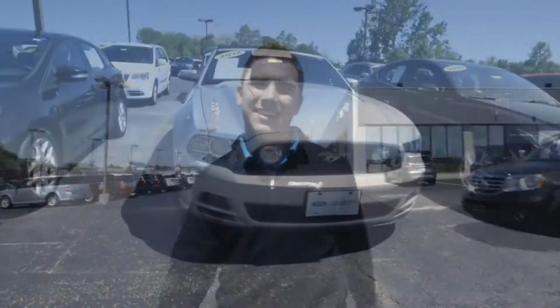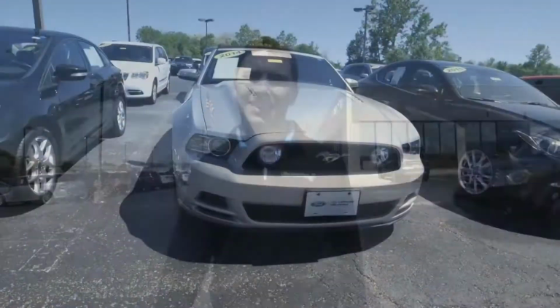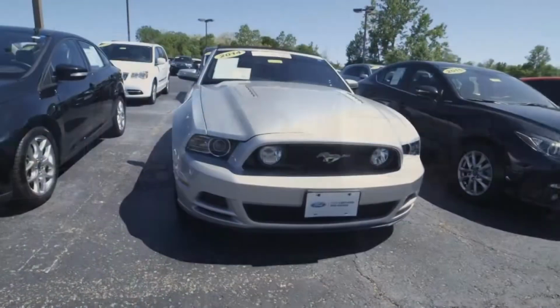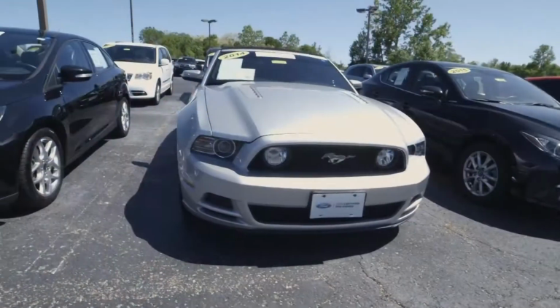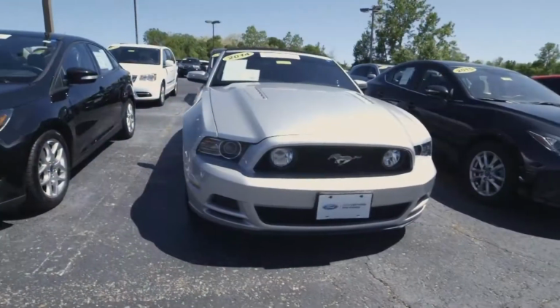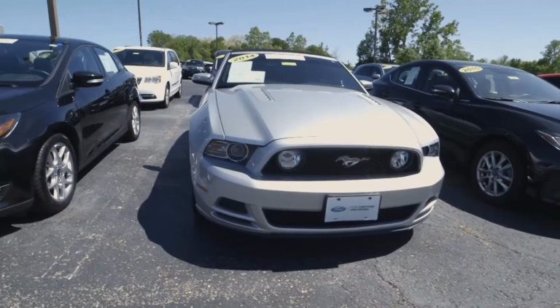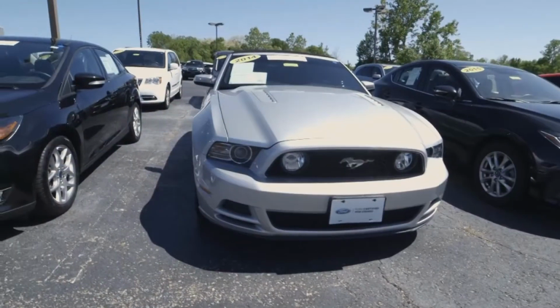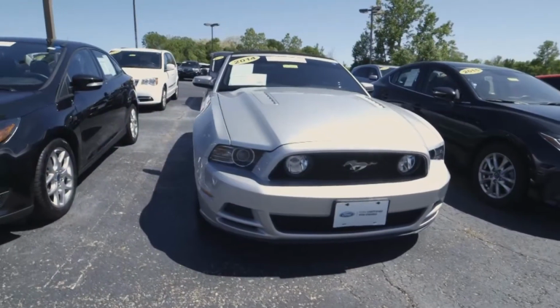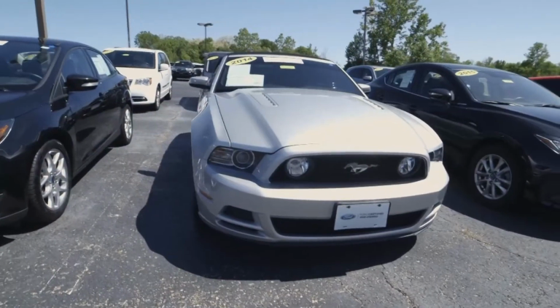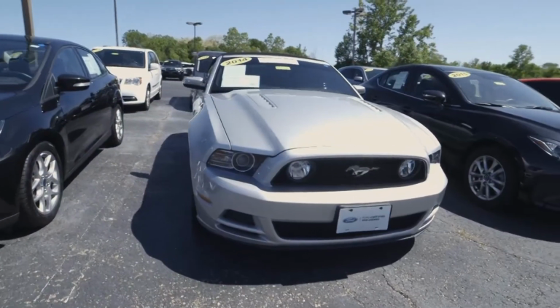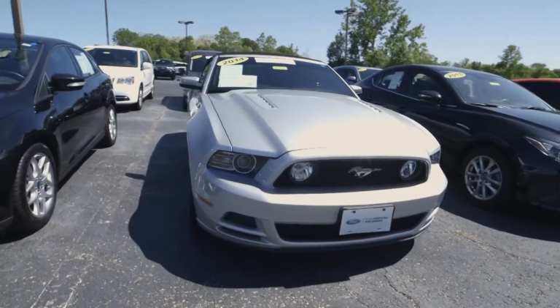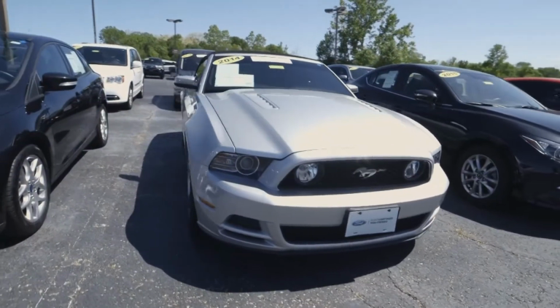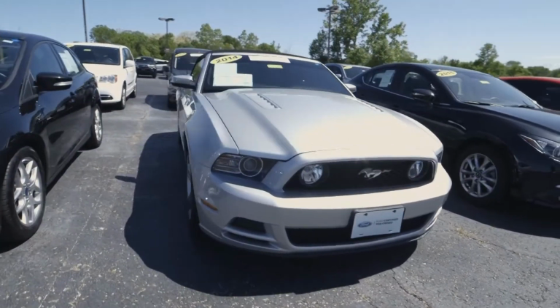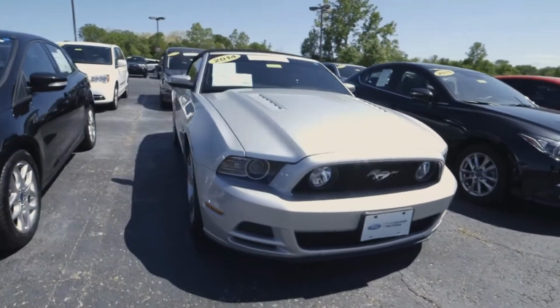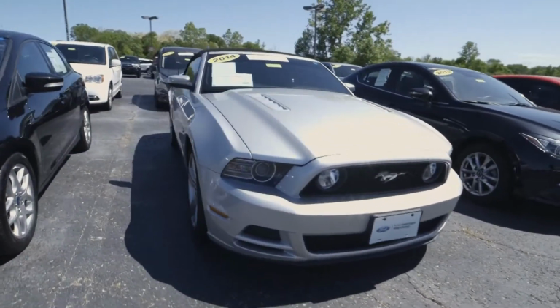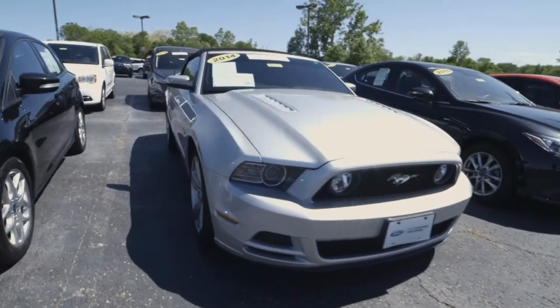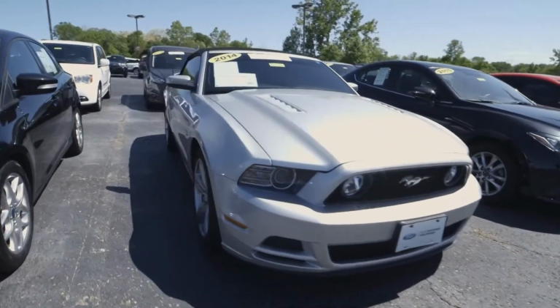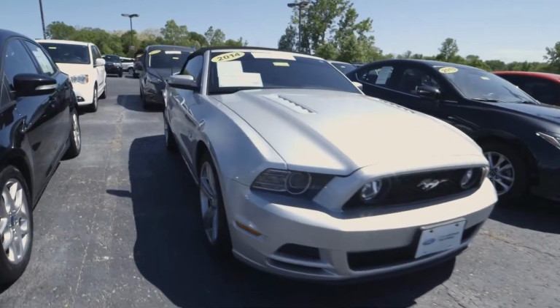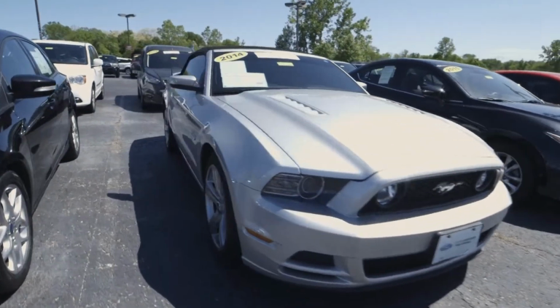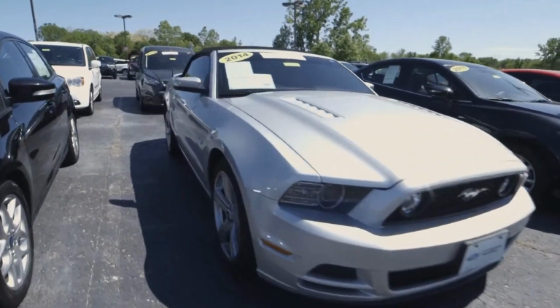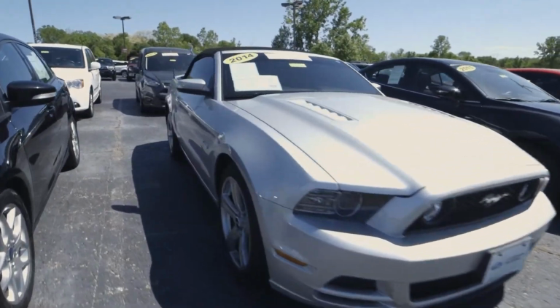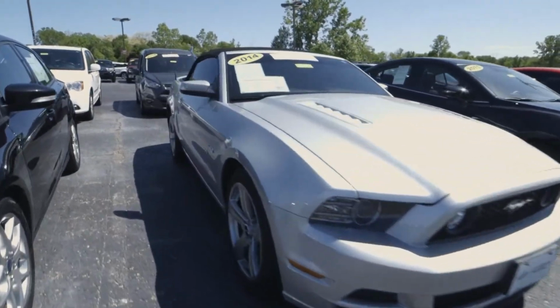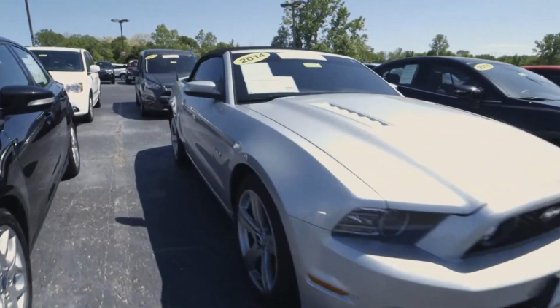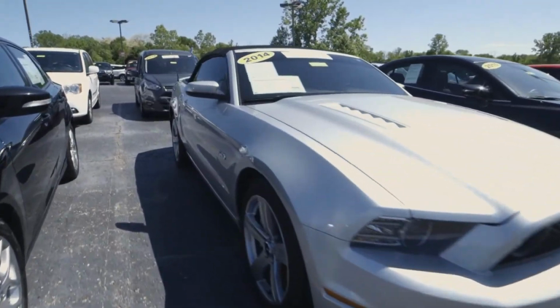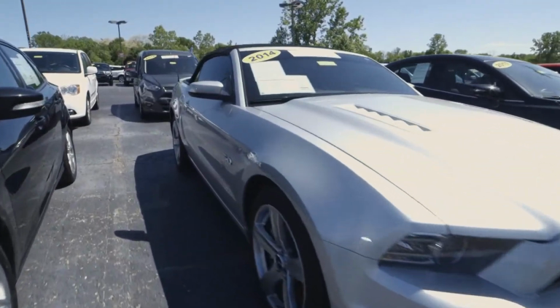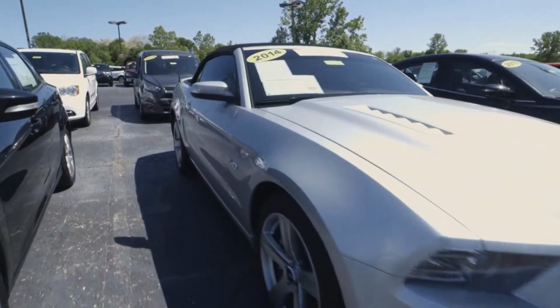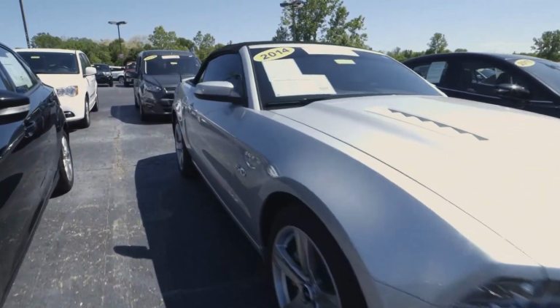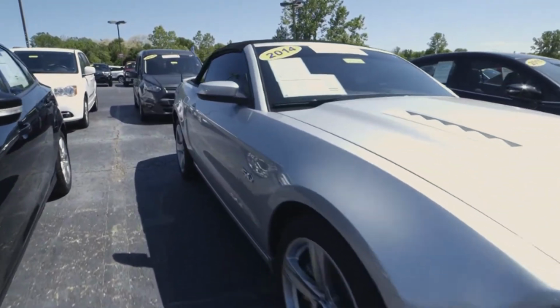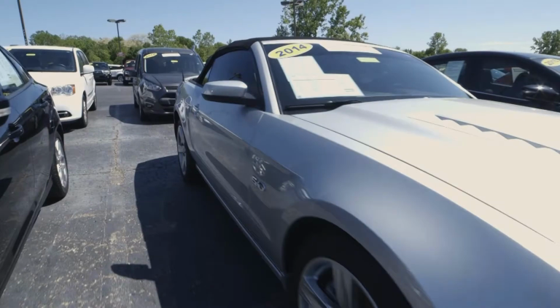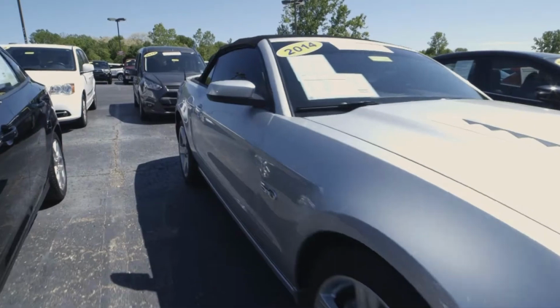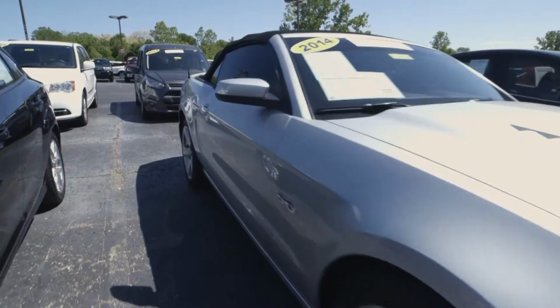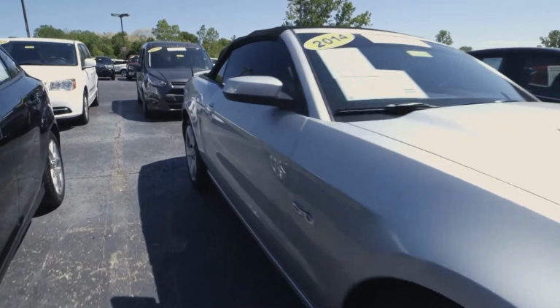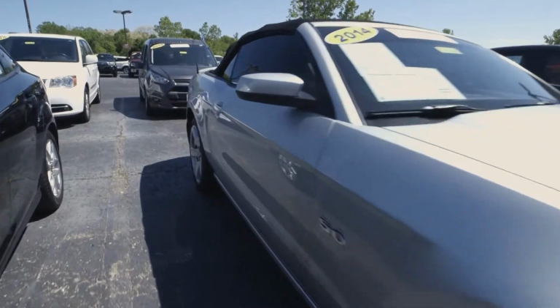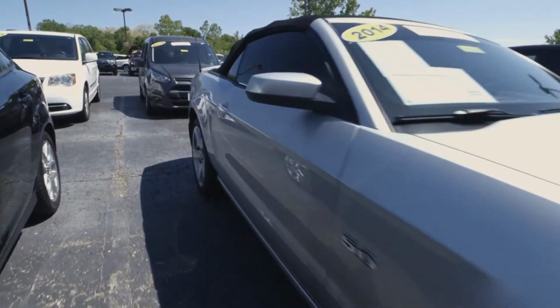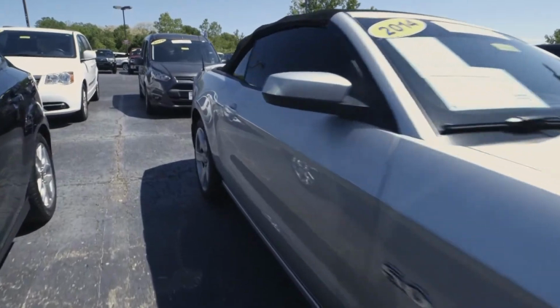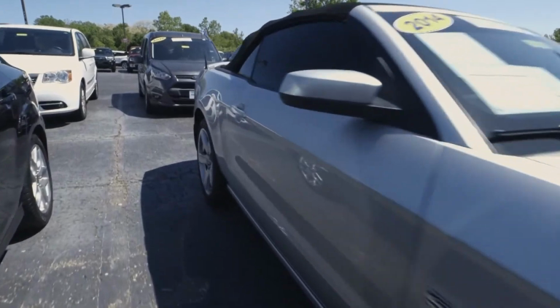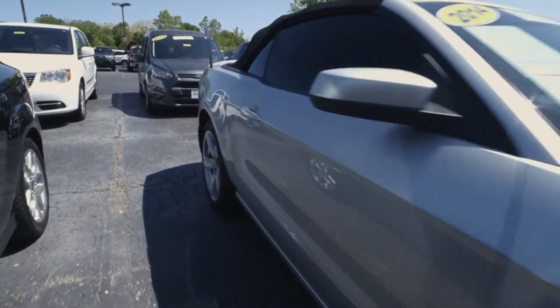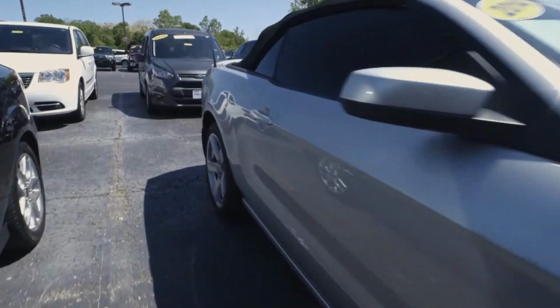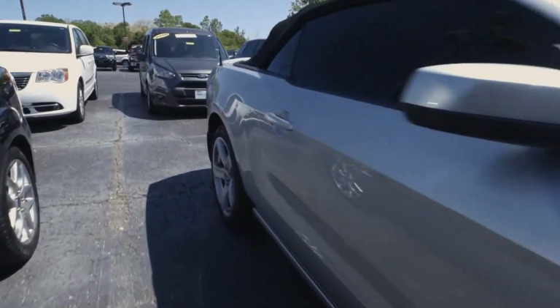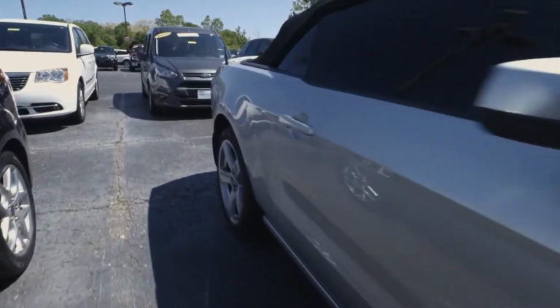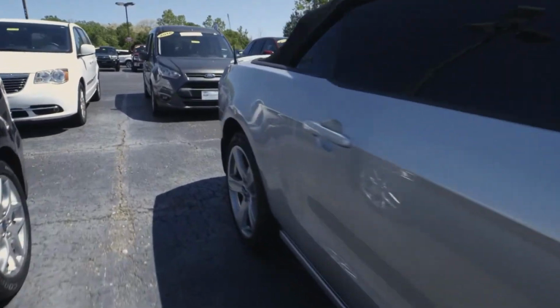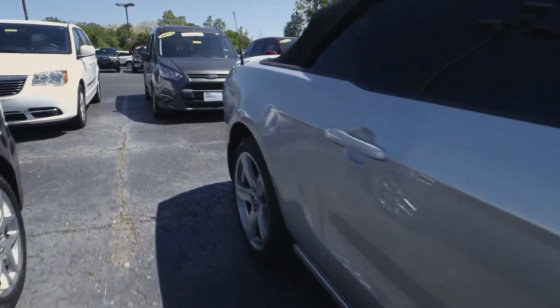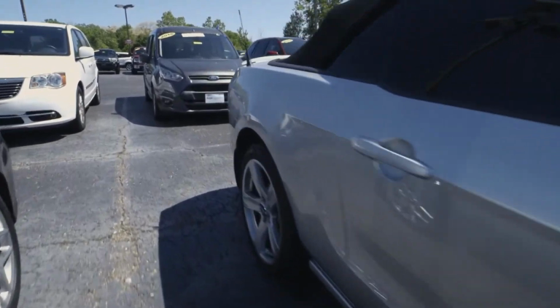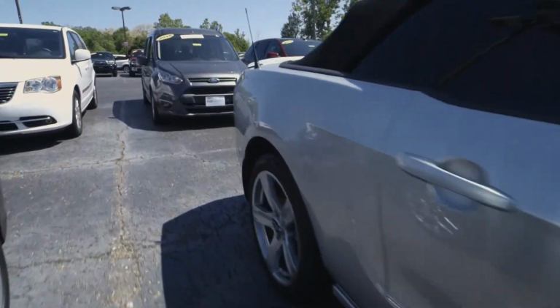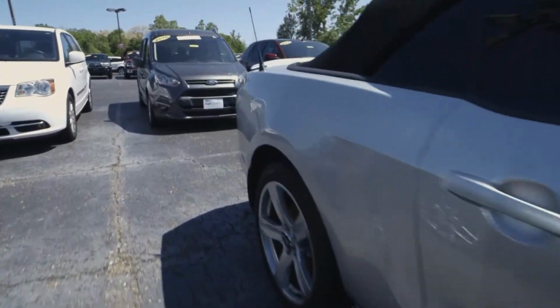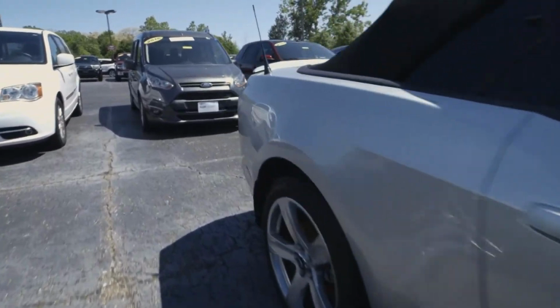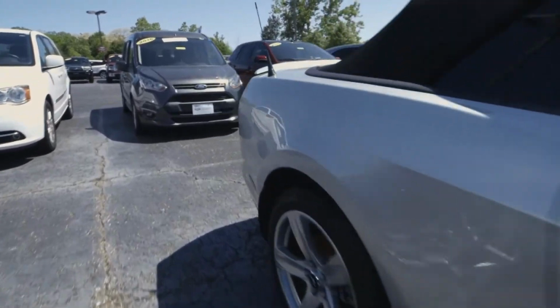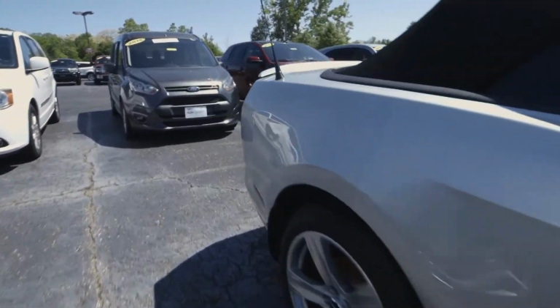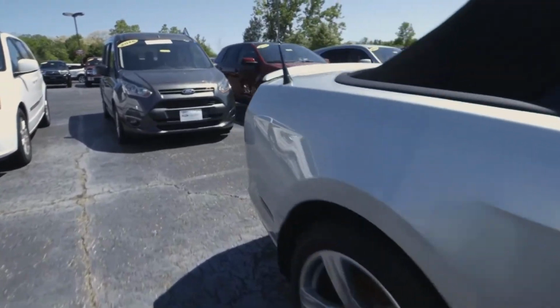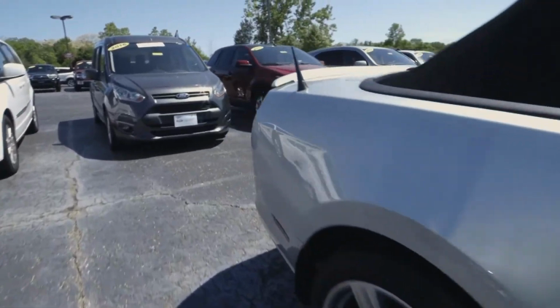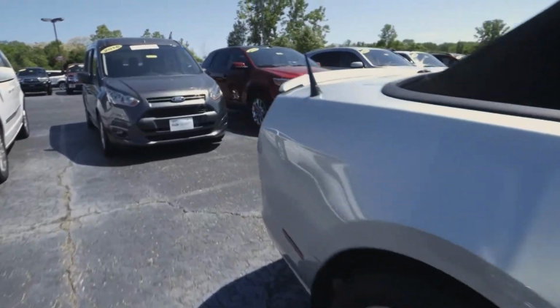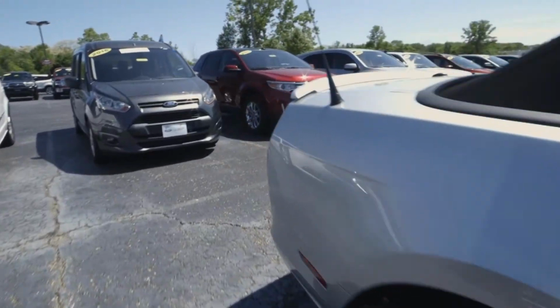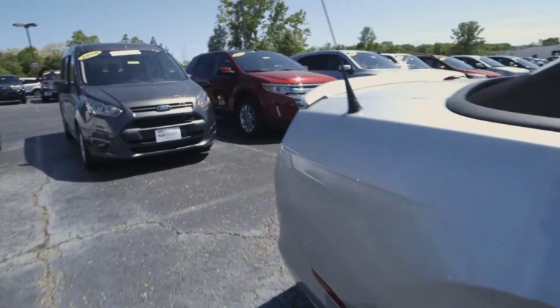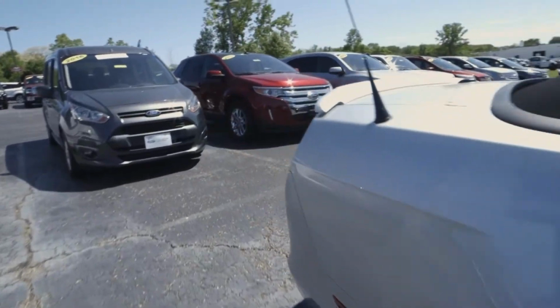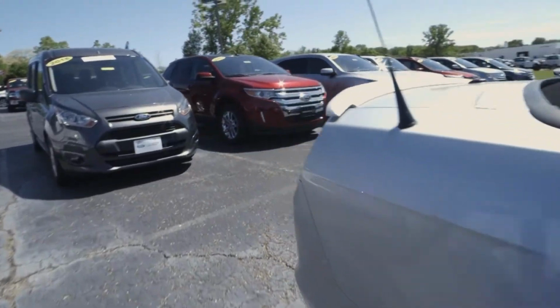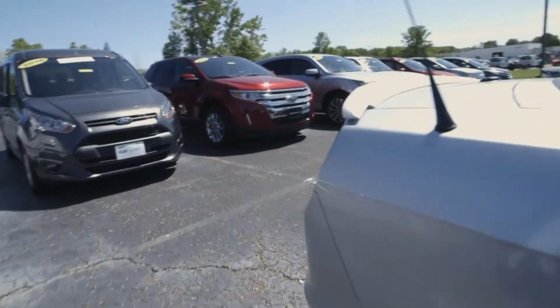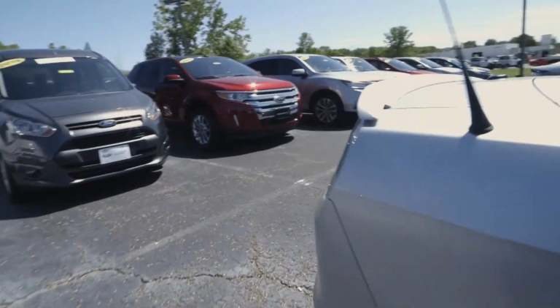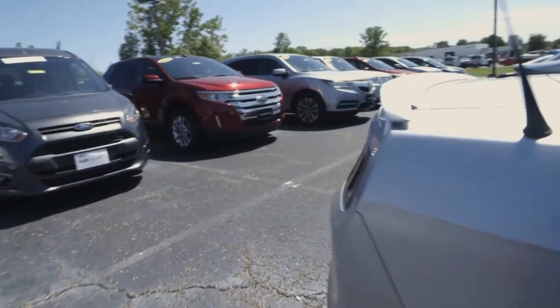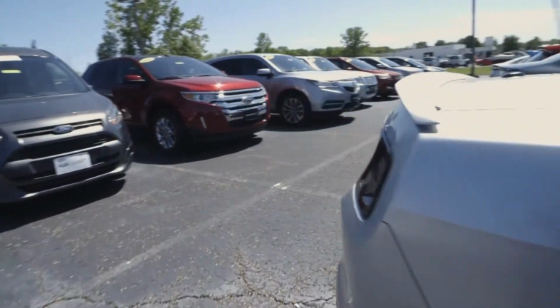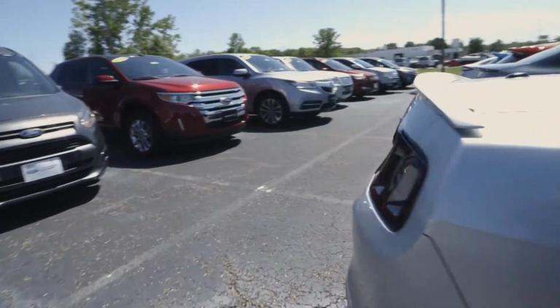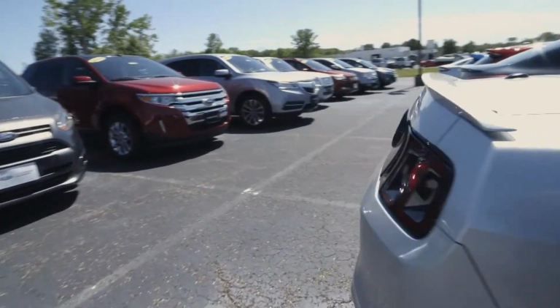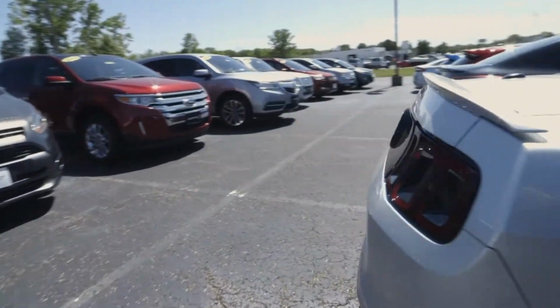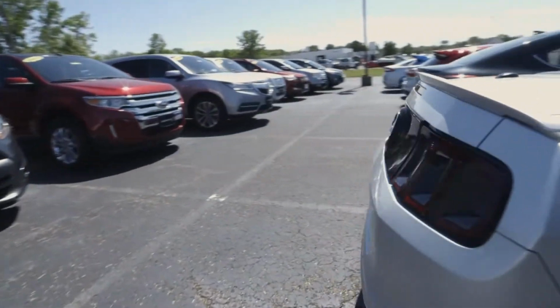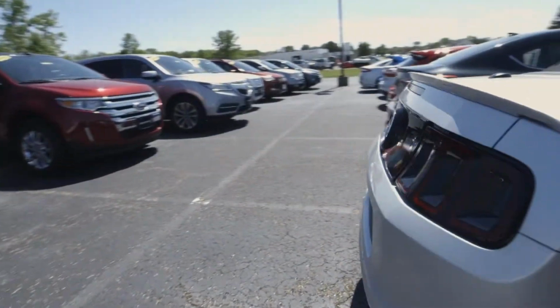Here we have a 2014 Ford Mustang GT convertible premium starting at $28,950 with only 19,000 miles.